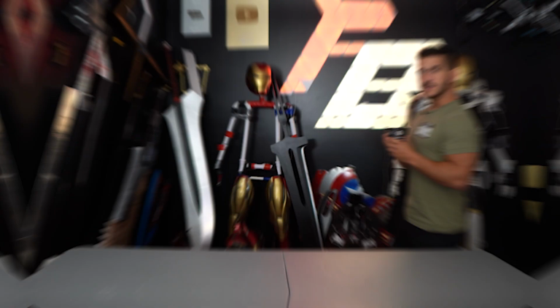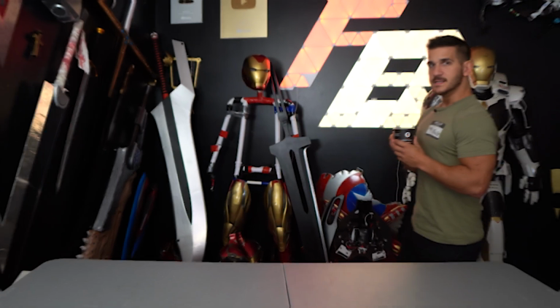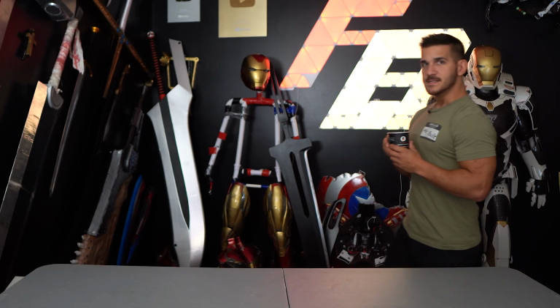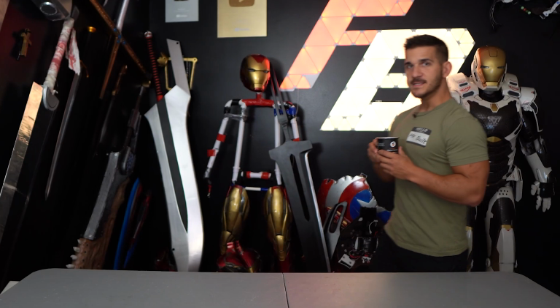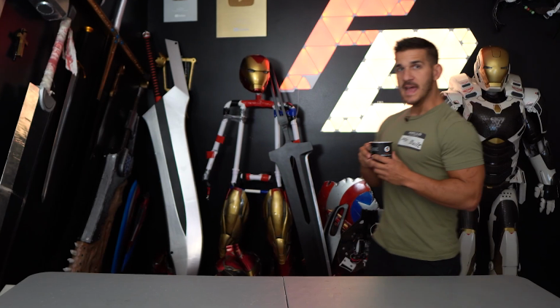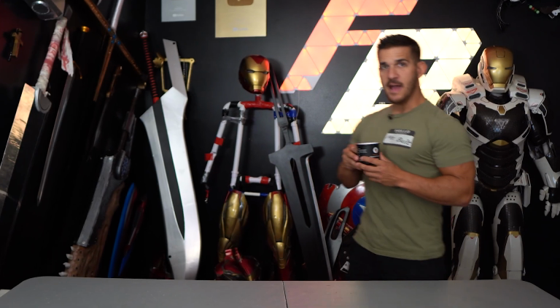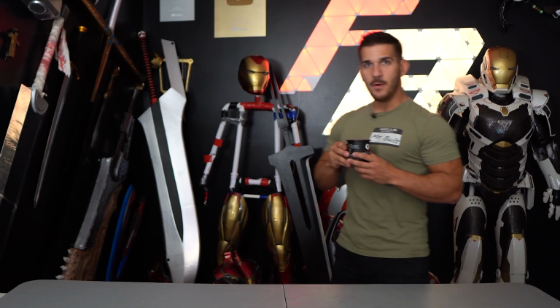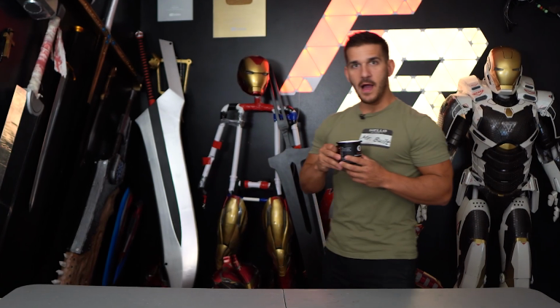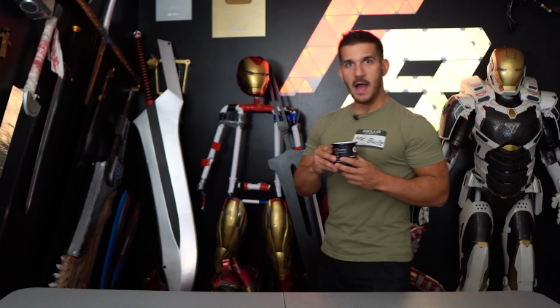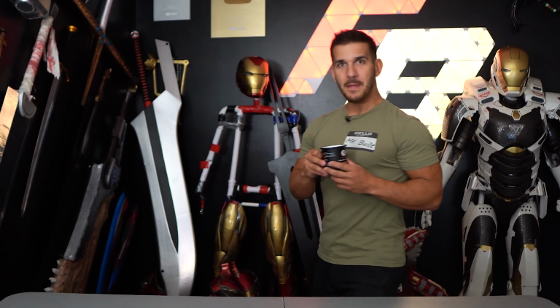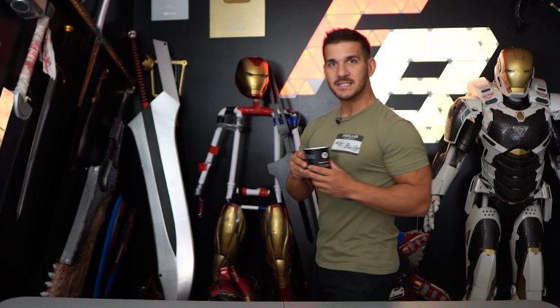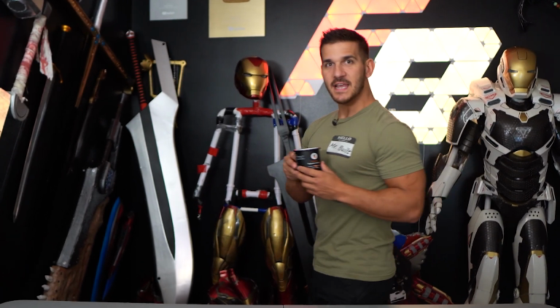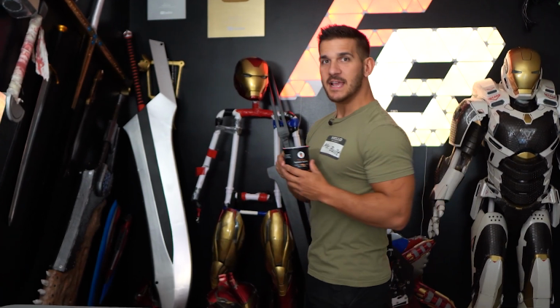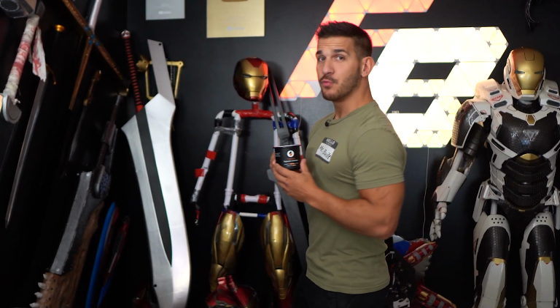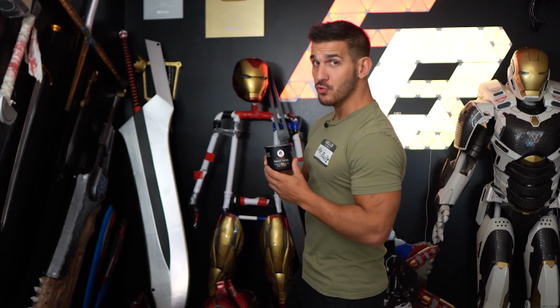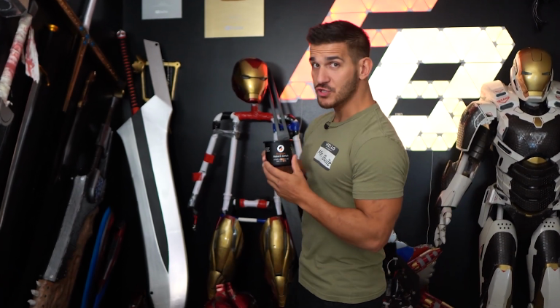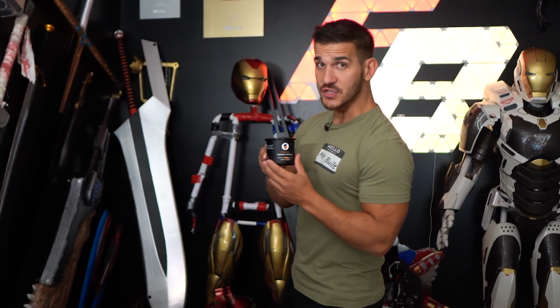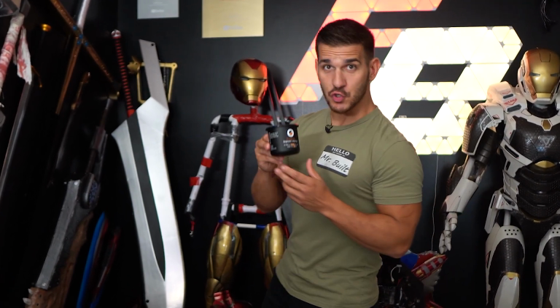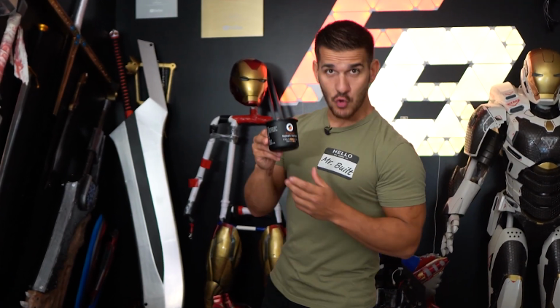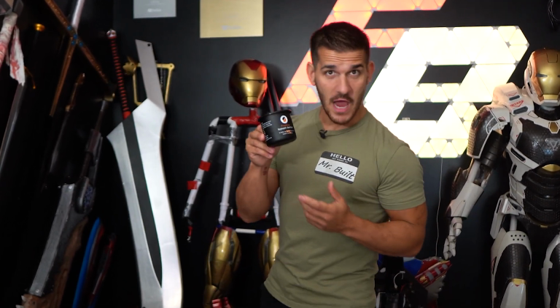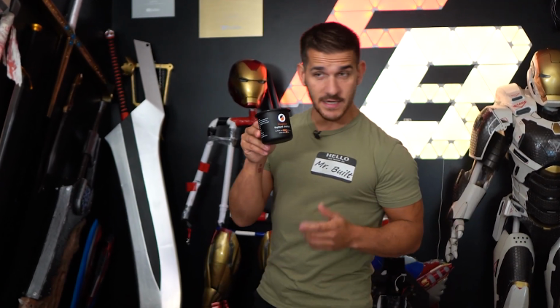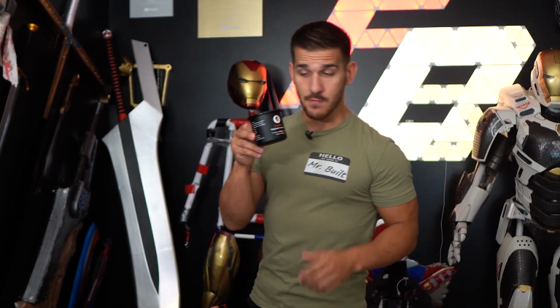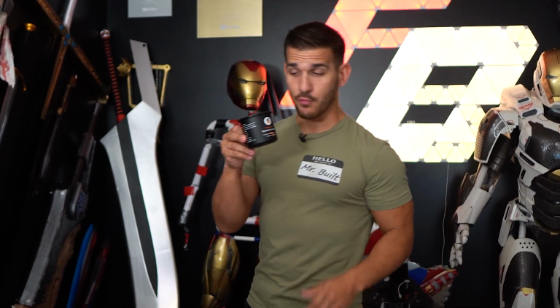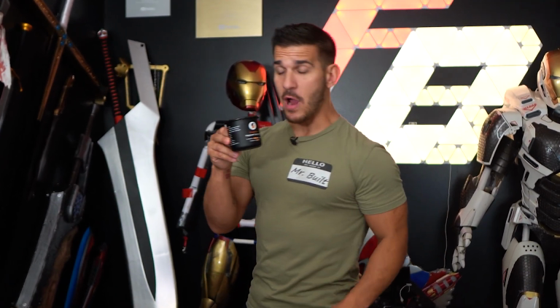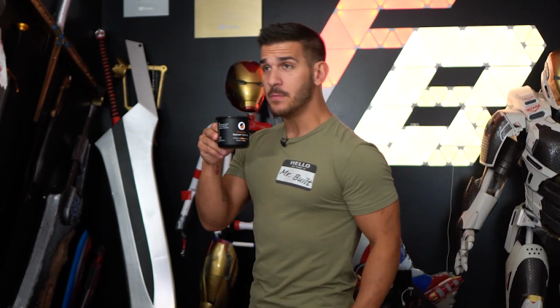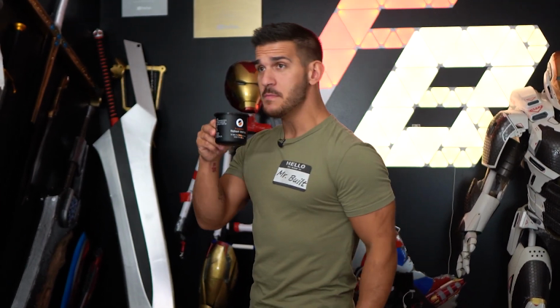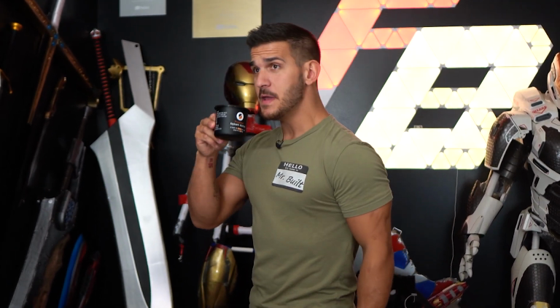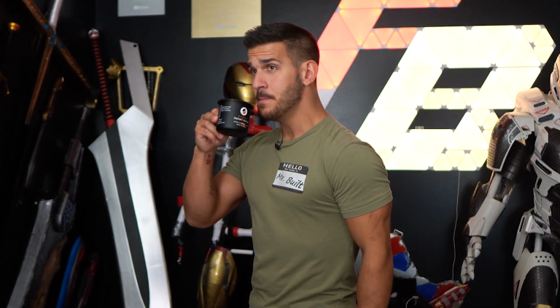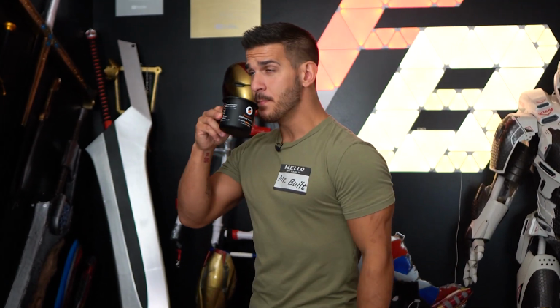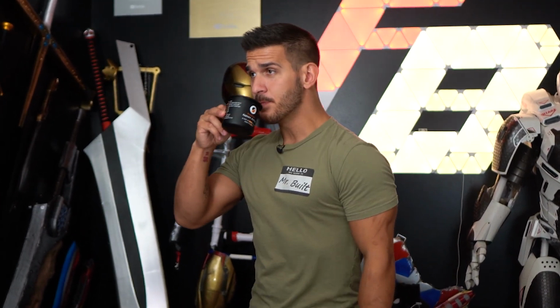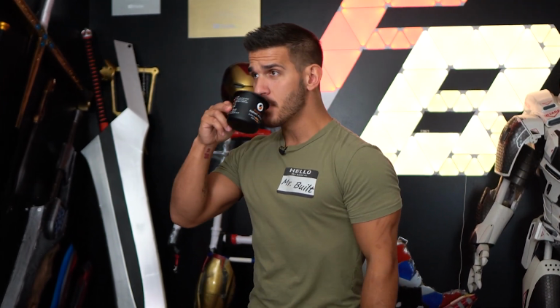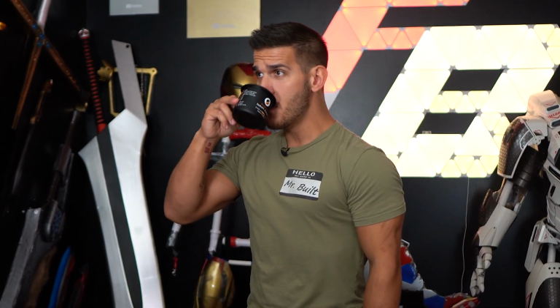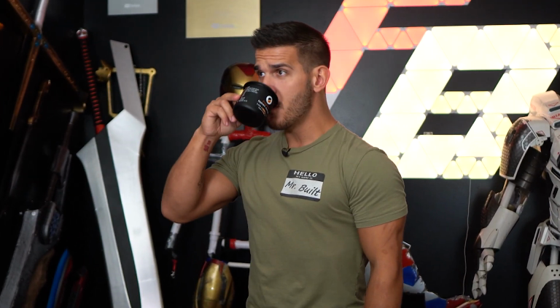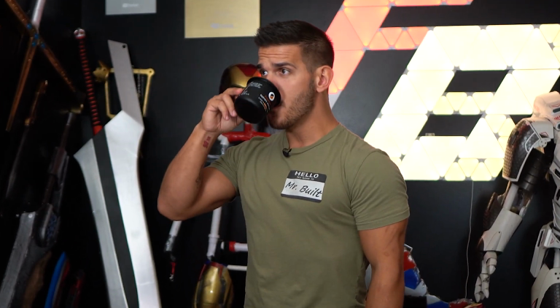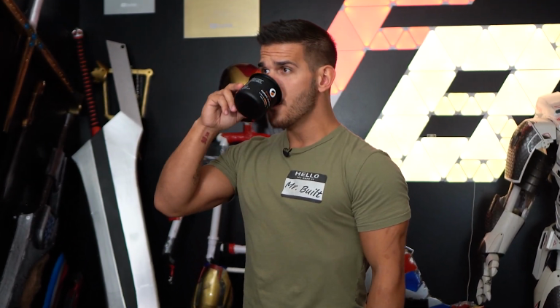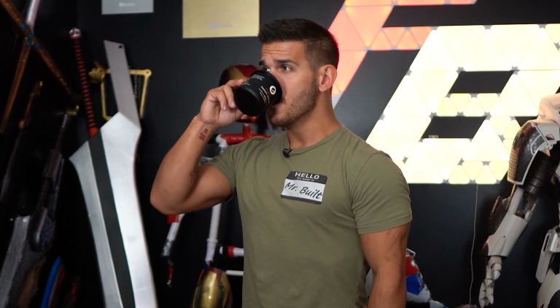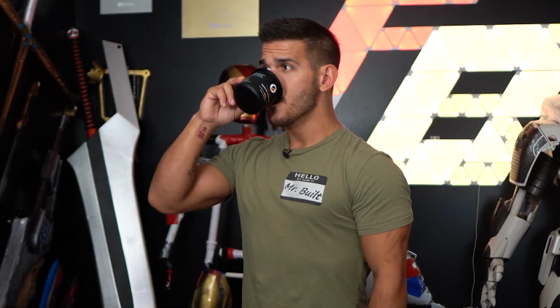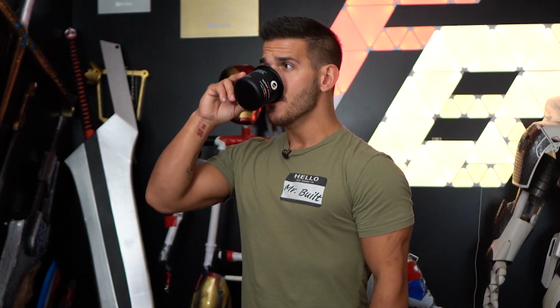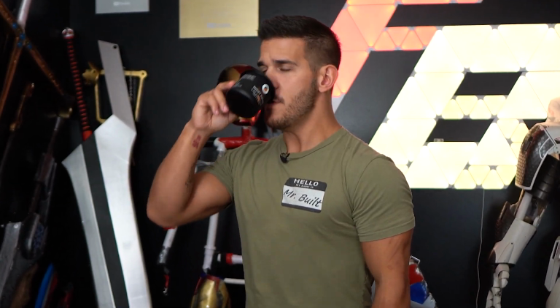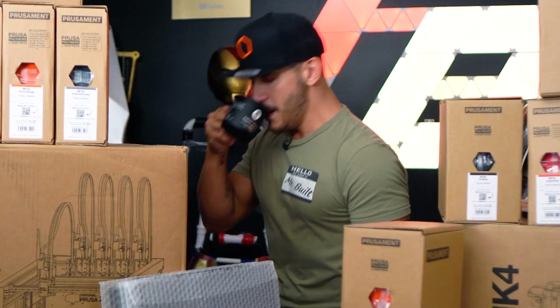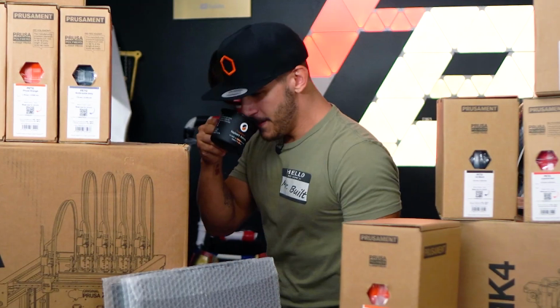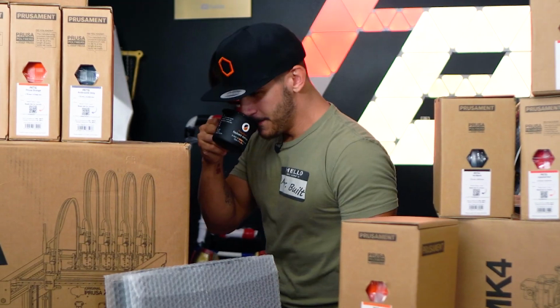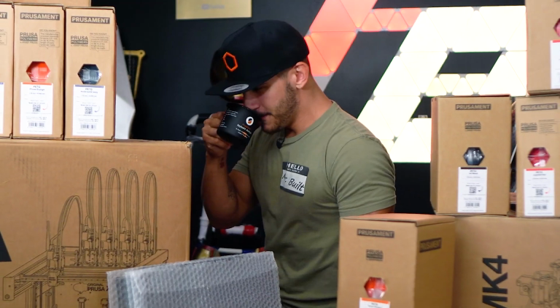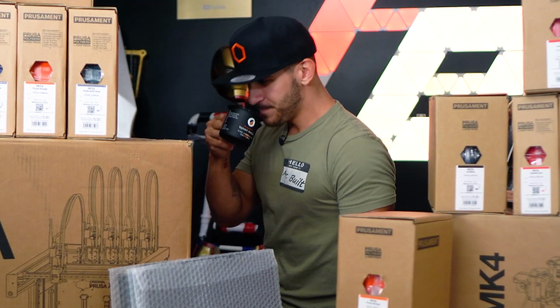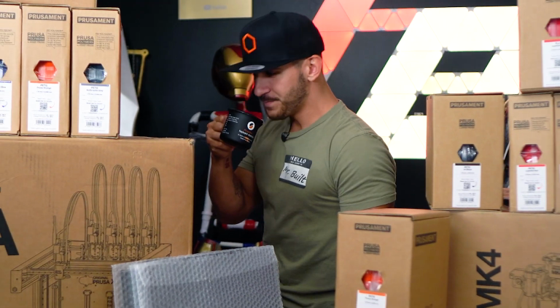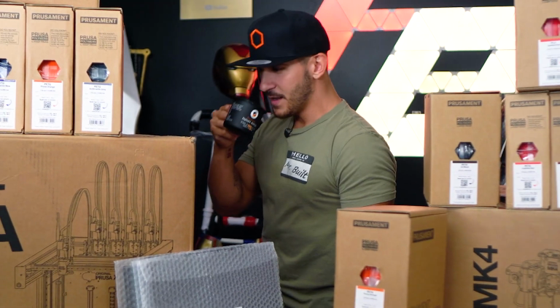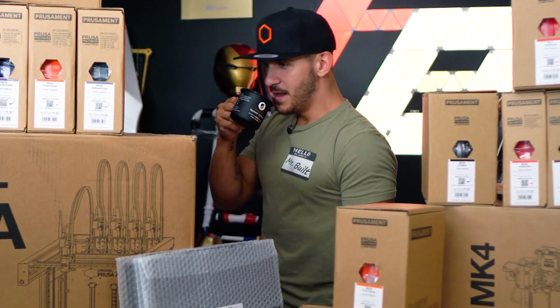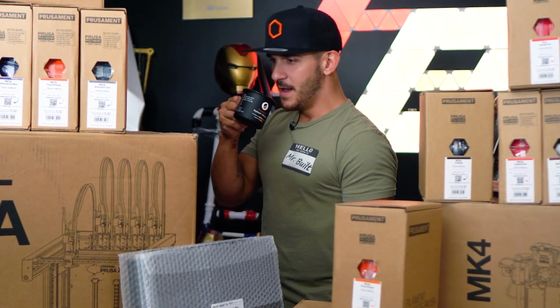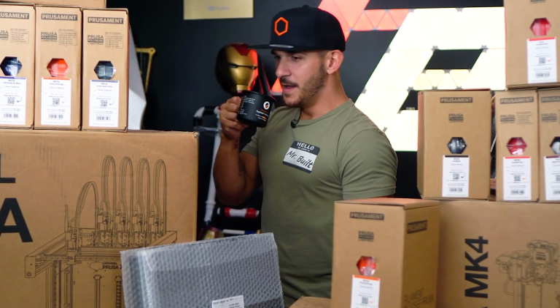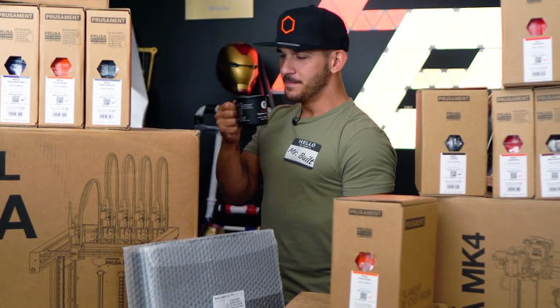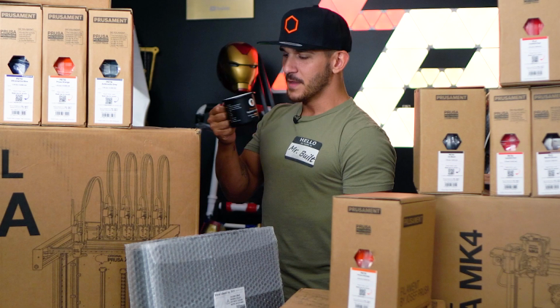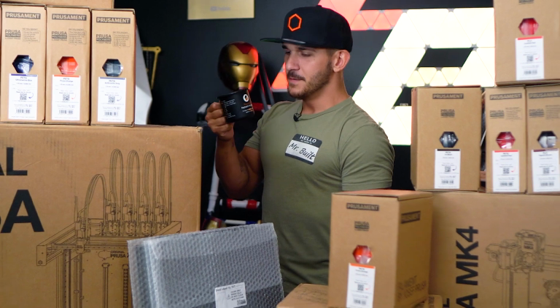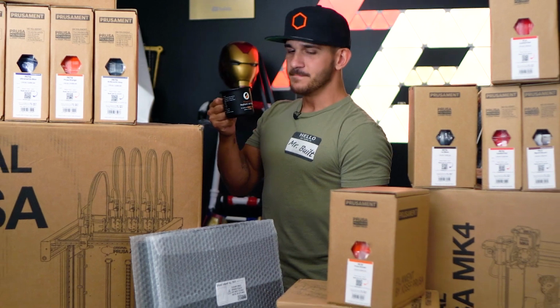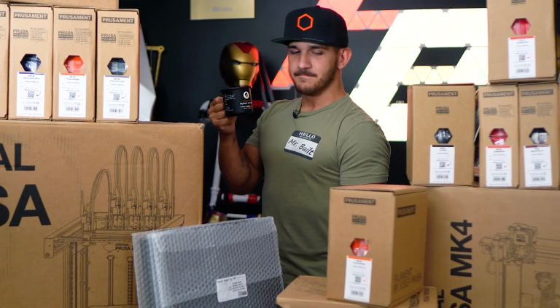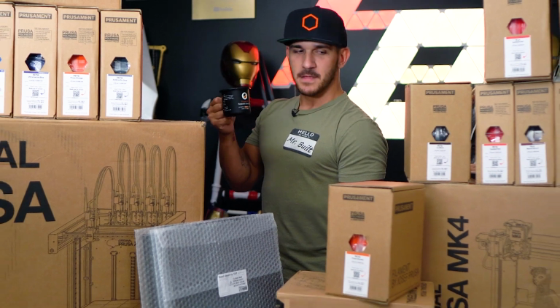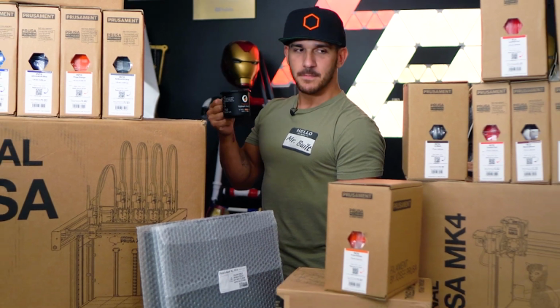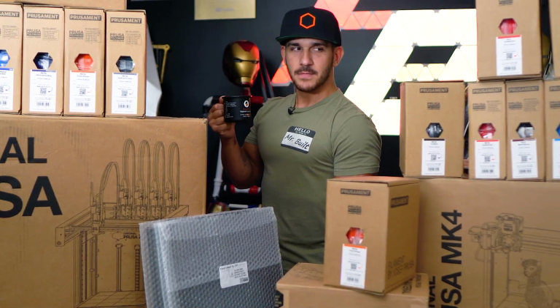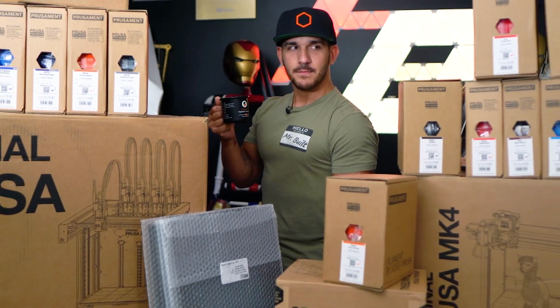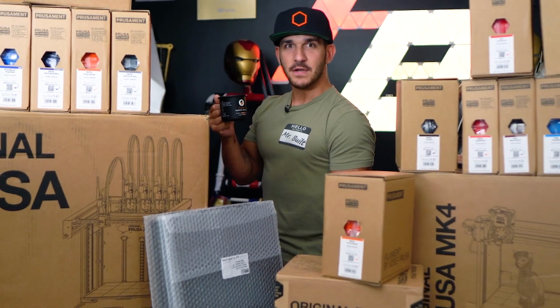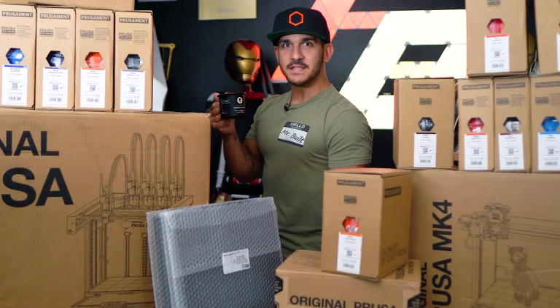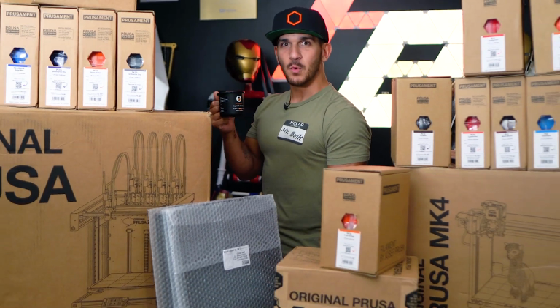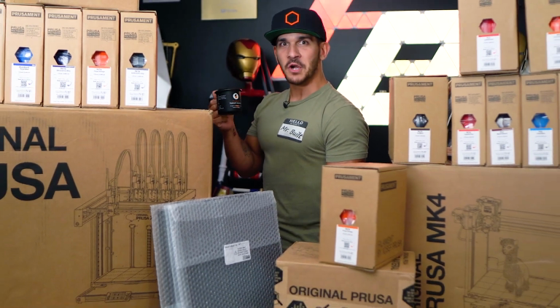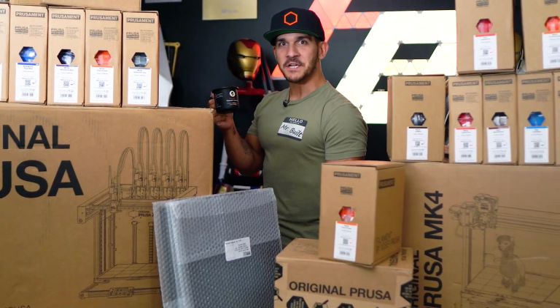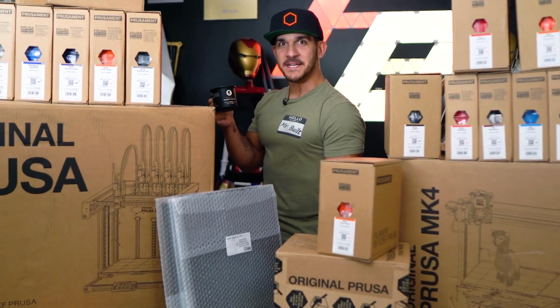Now, I'm not saying Prusa's trying to bribe me, but it's working.